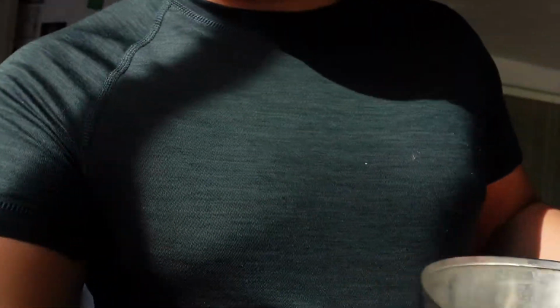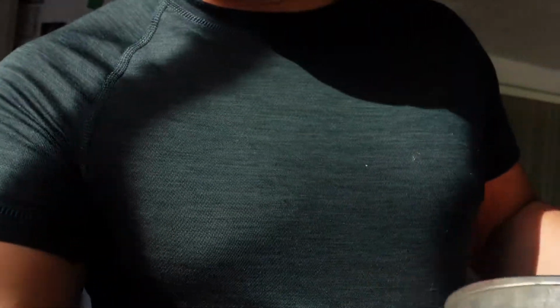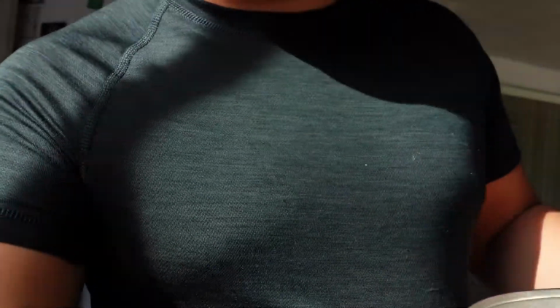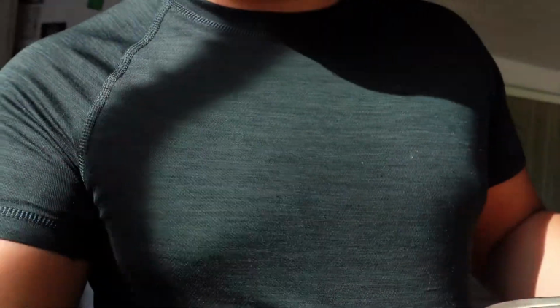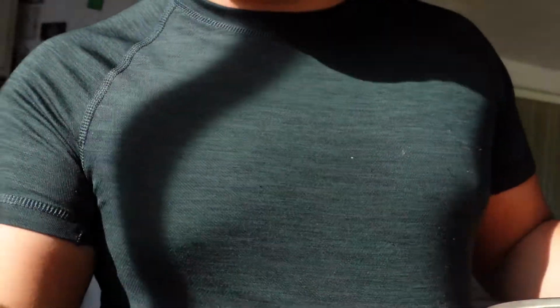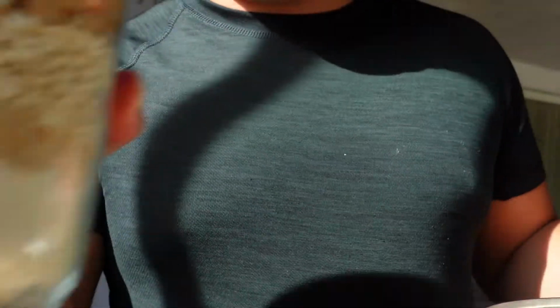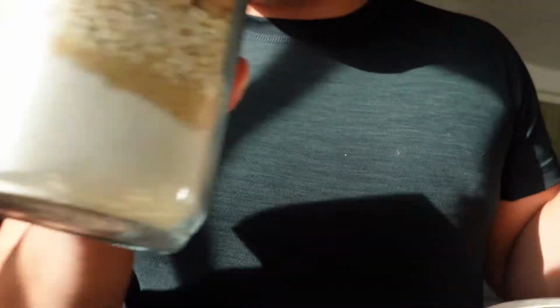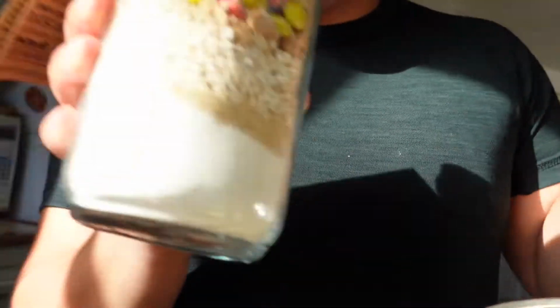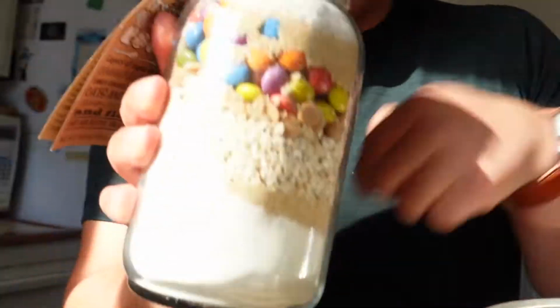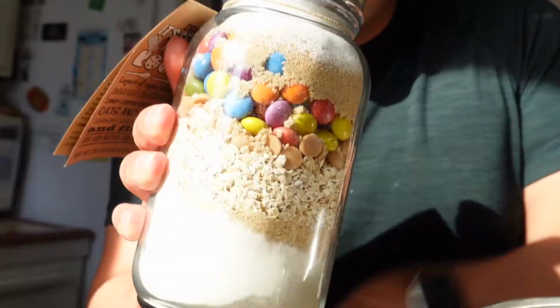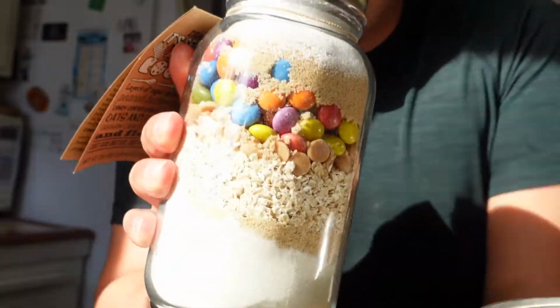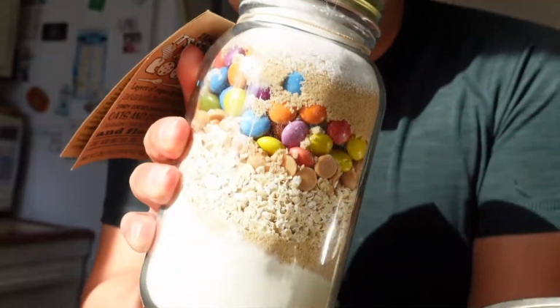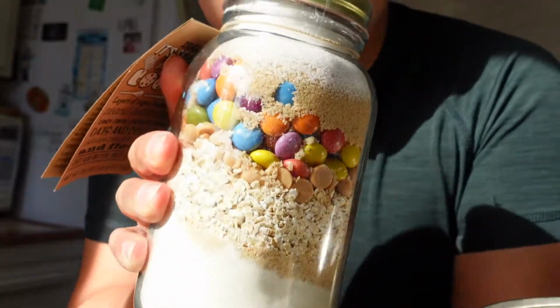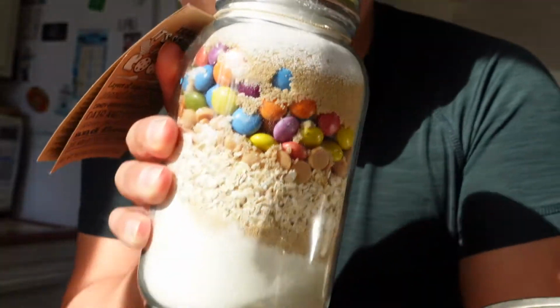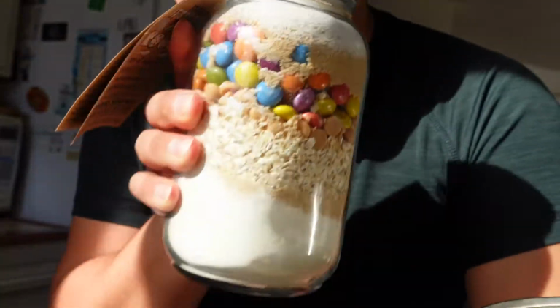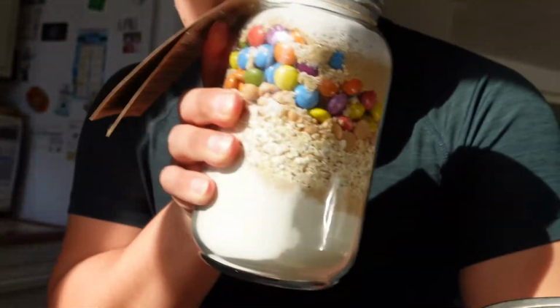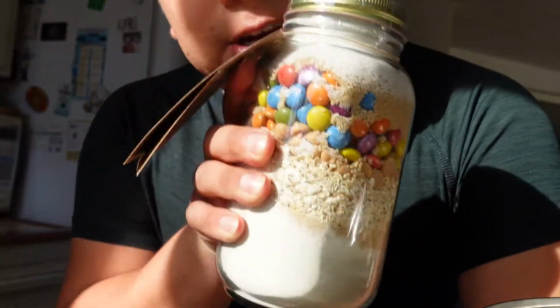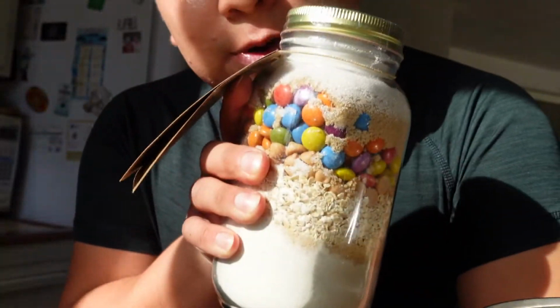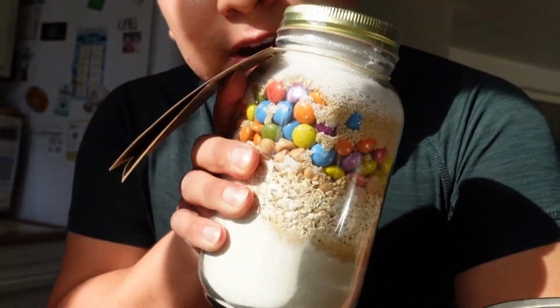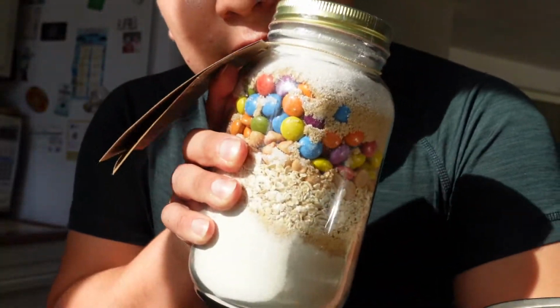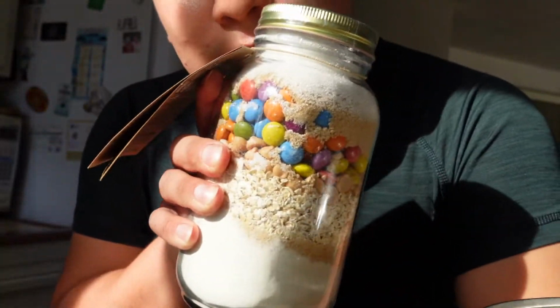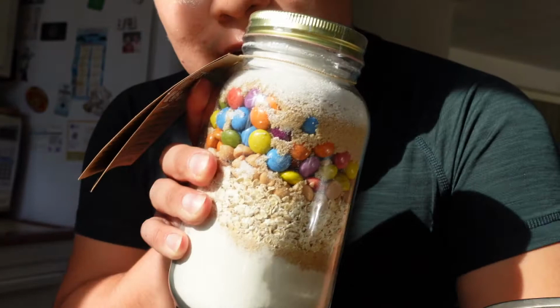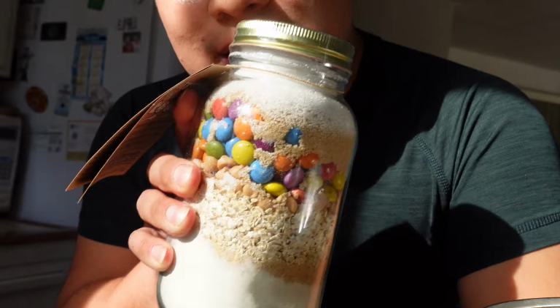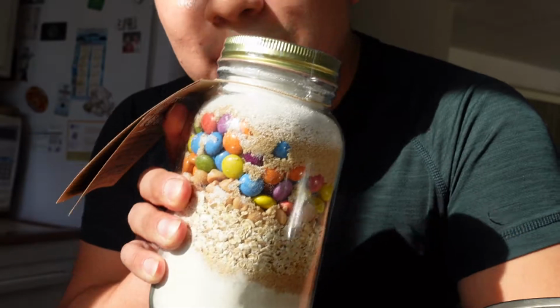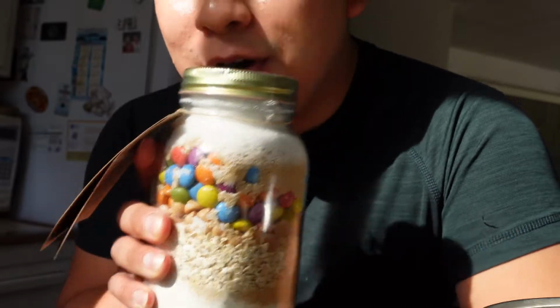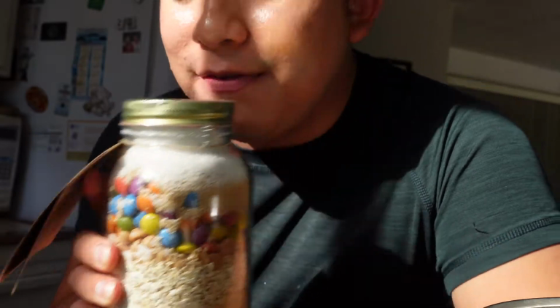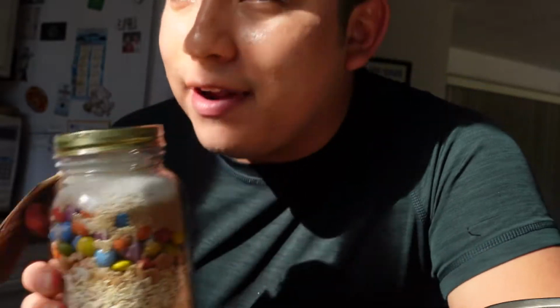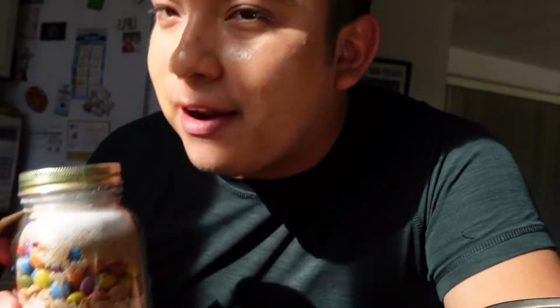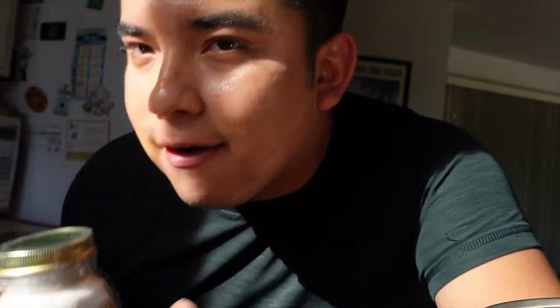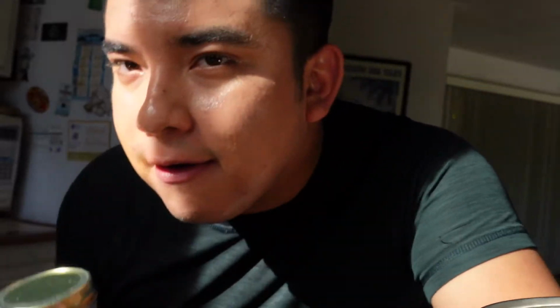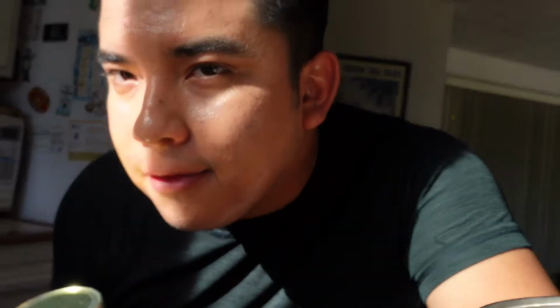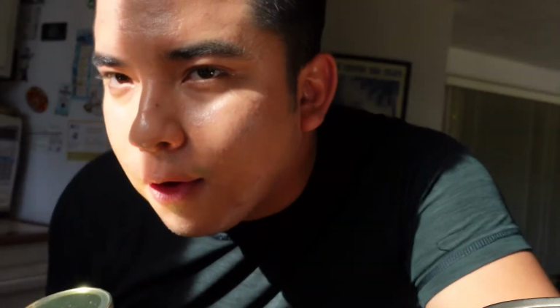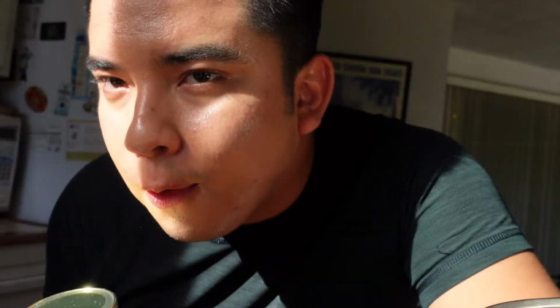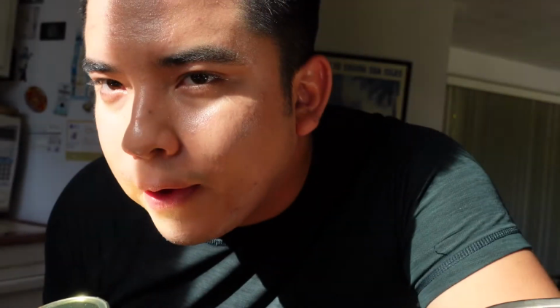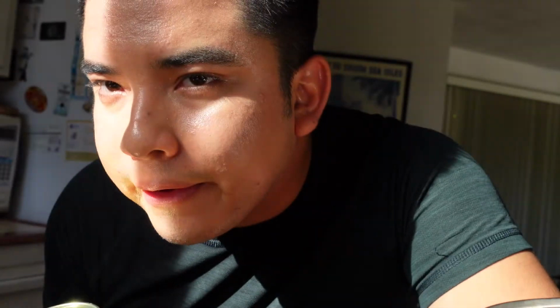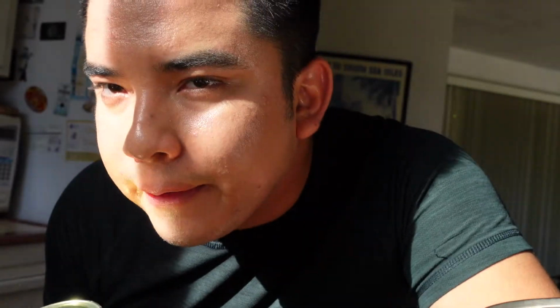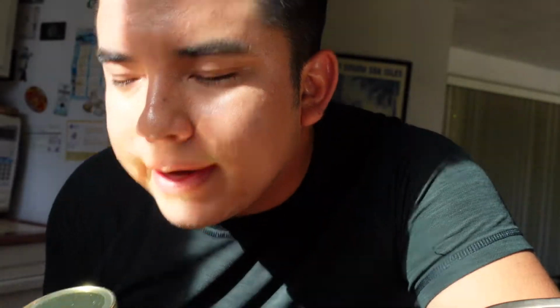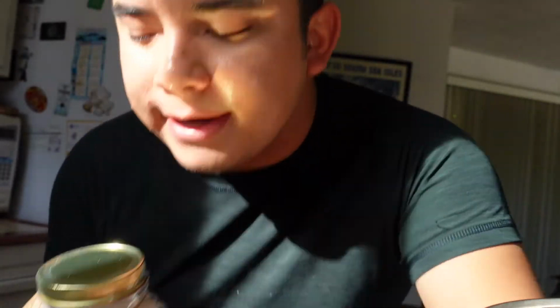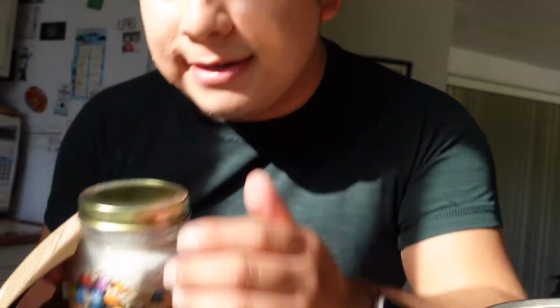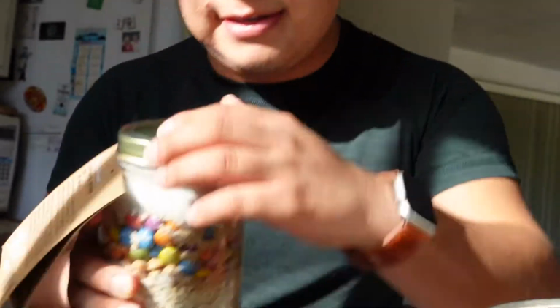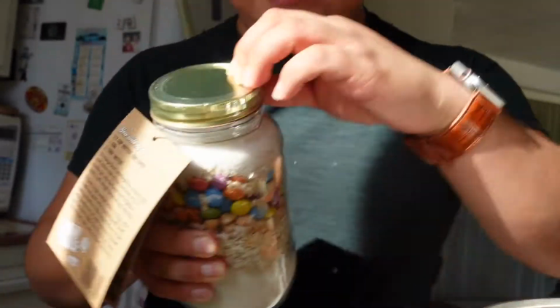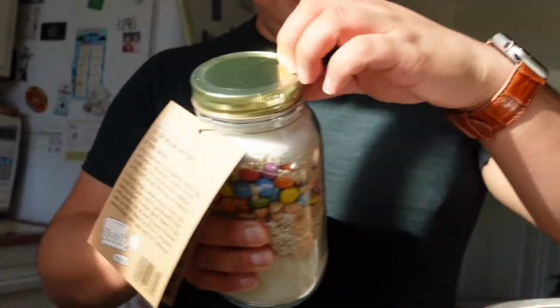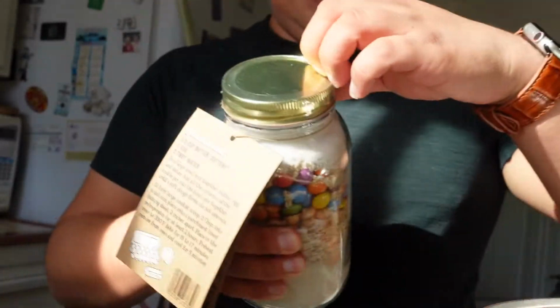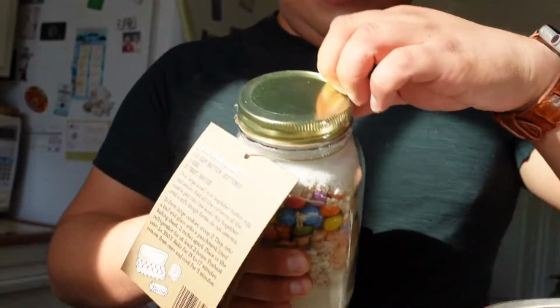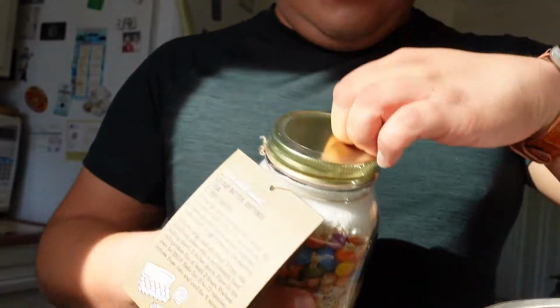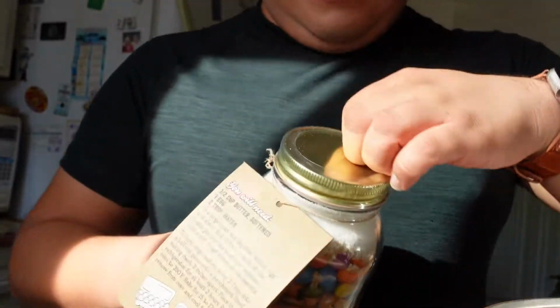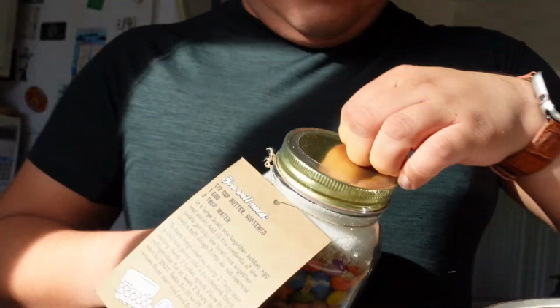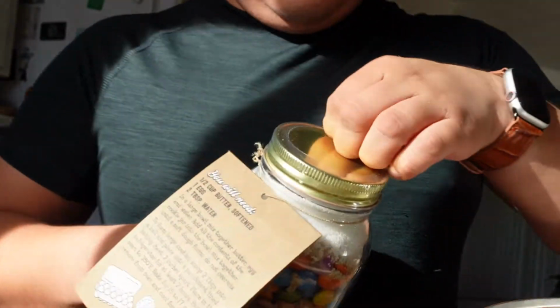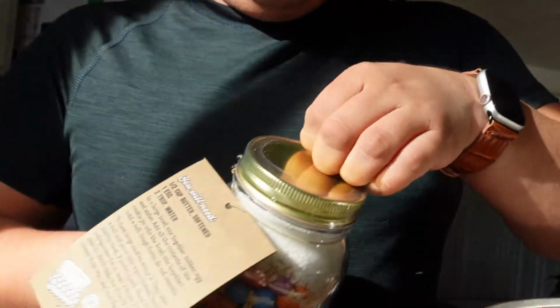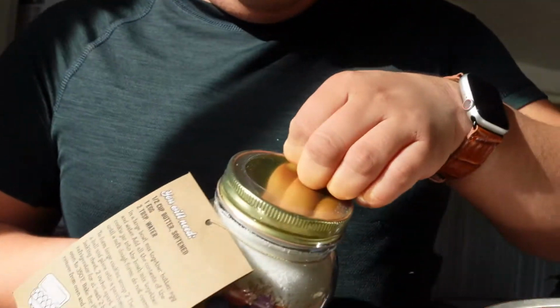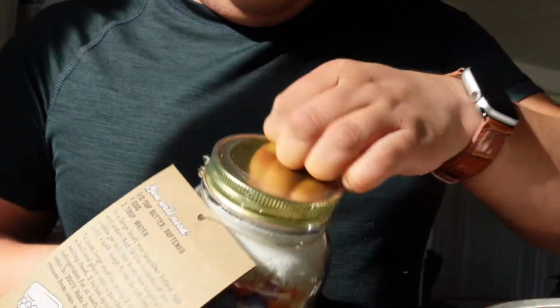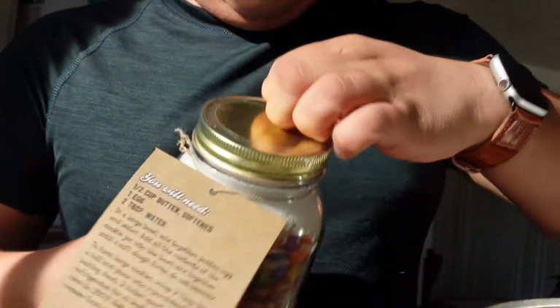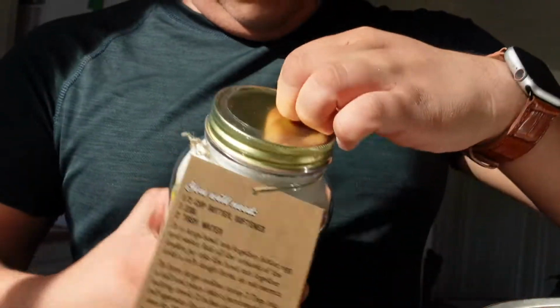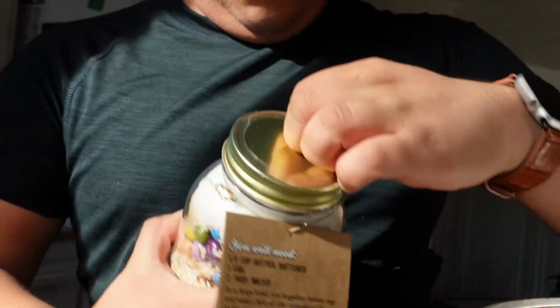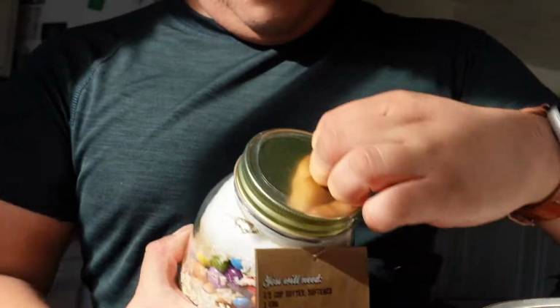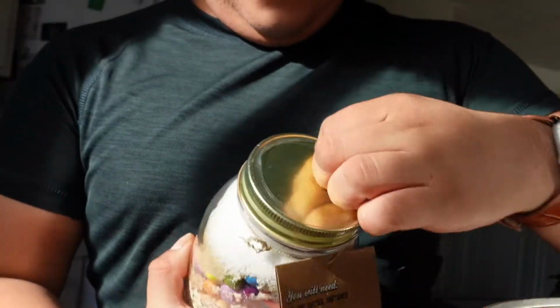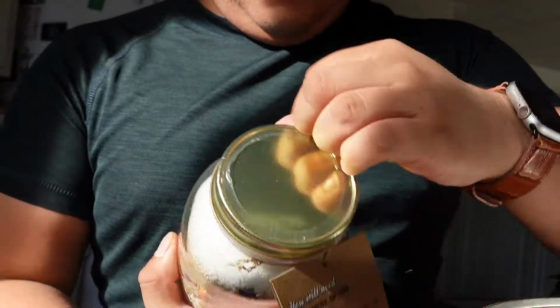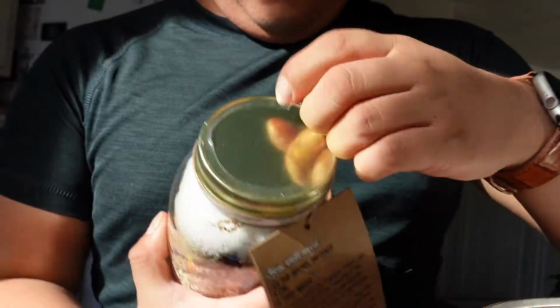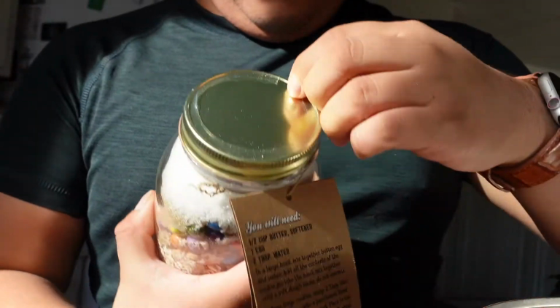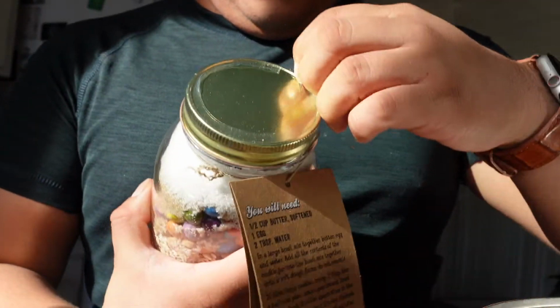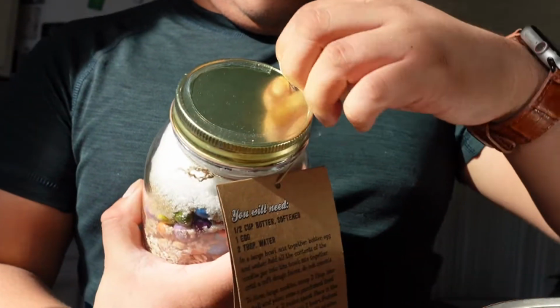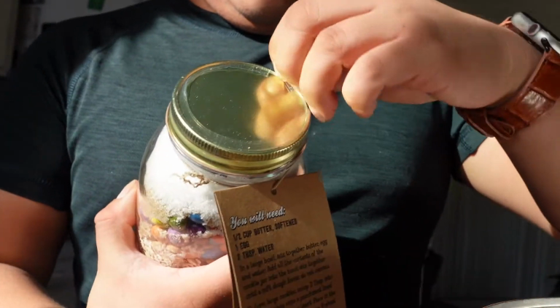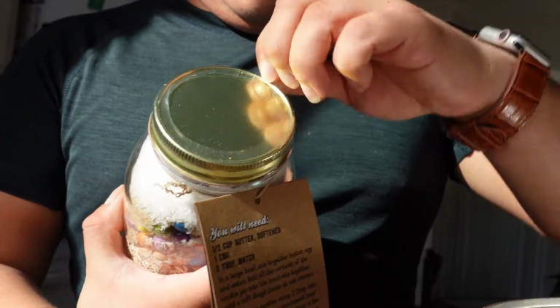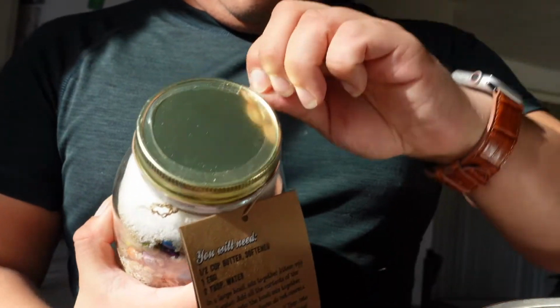Now we got literally the secret ingredient — or if not, the whole ingredient. So let's open her up.